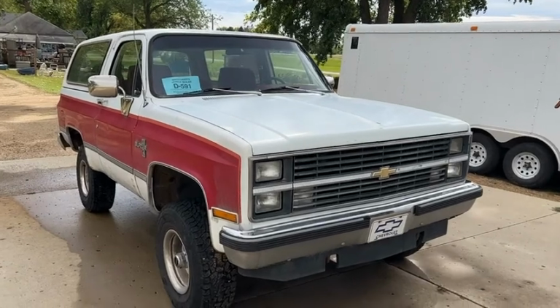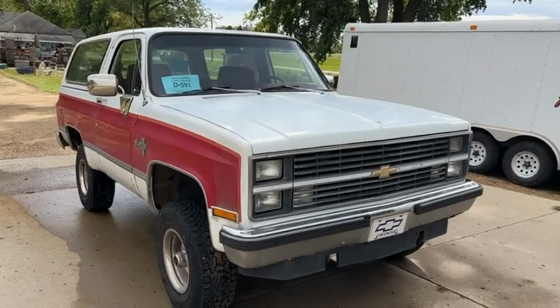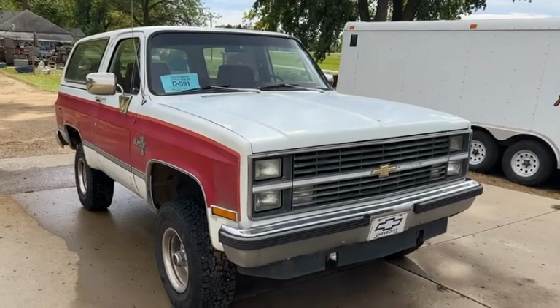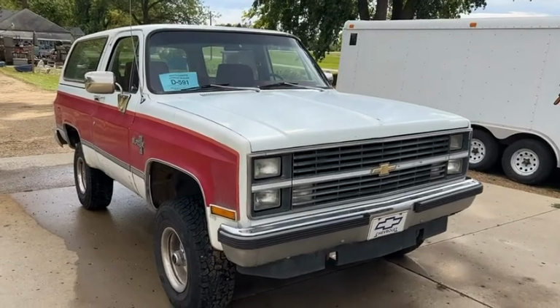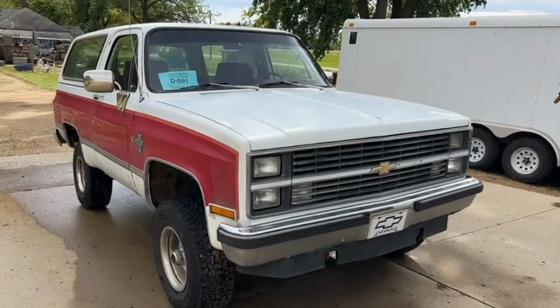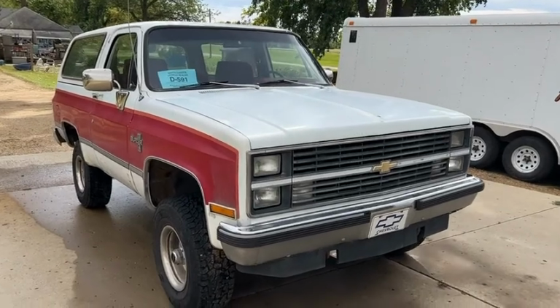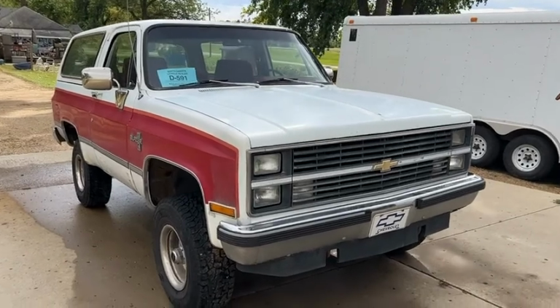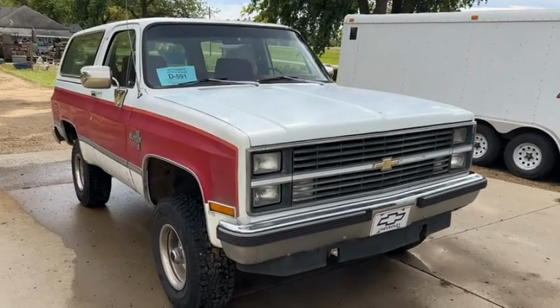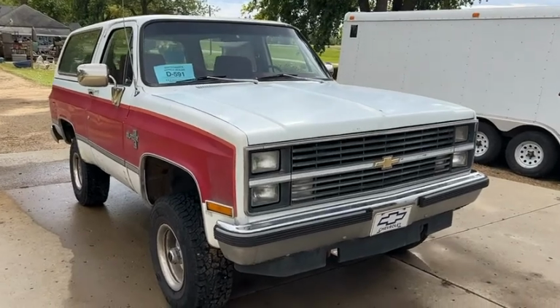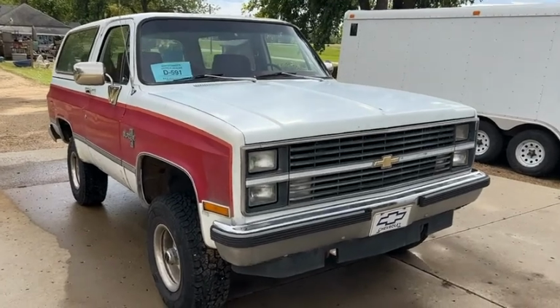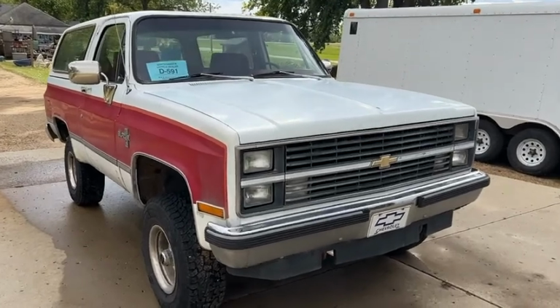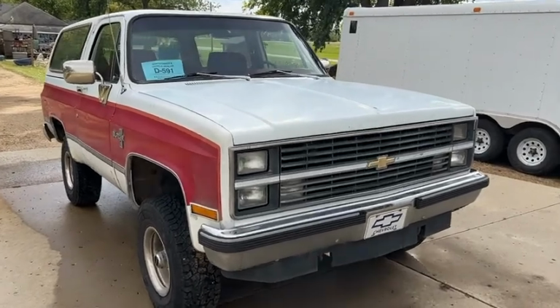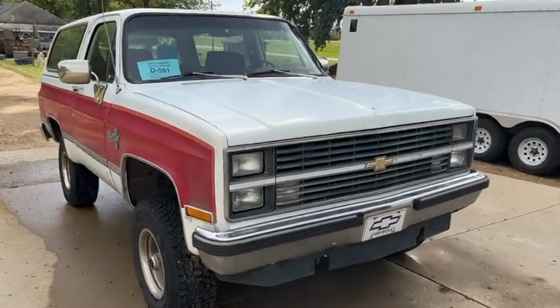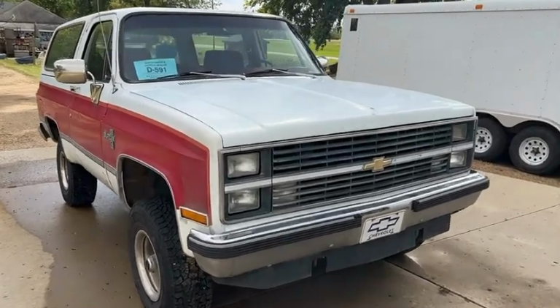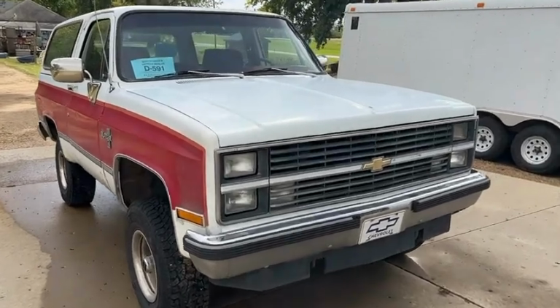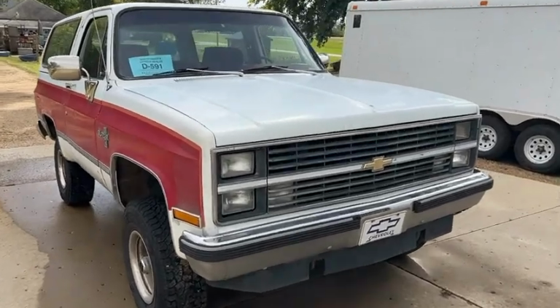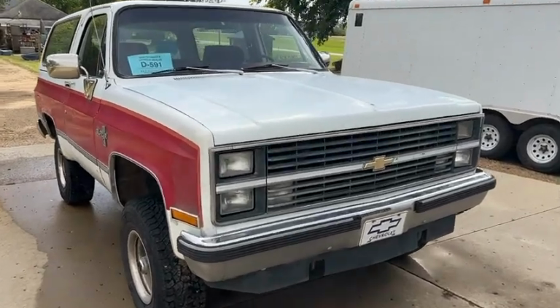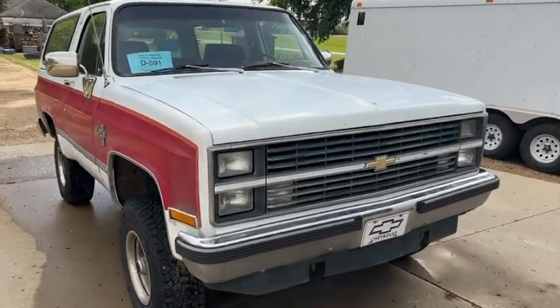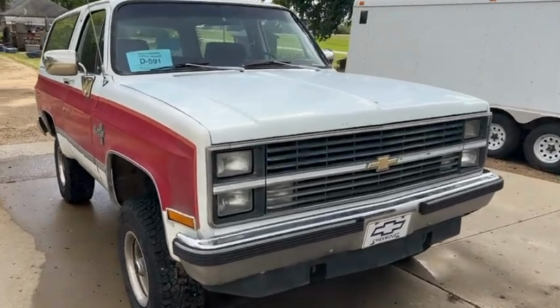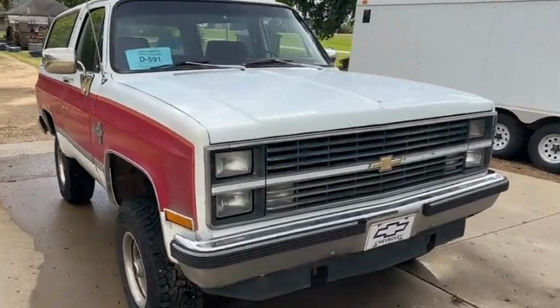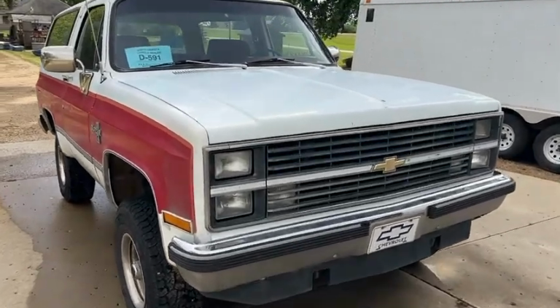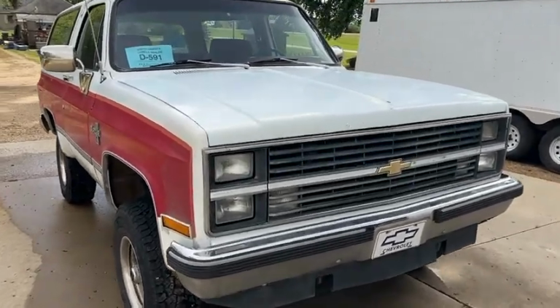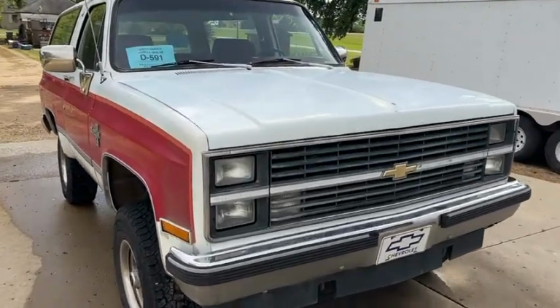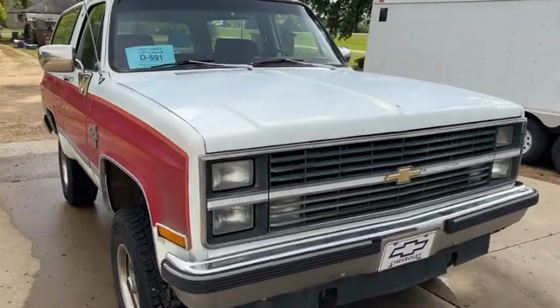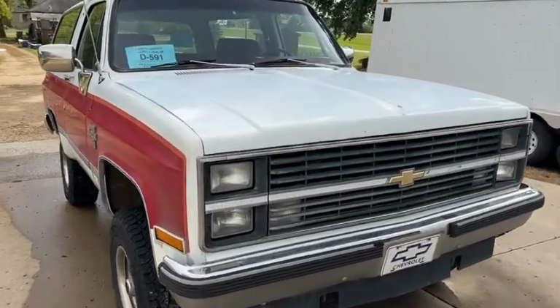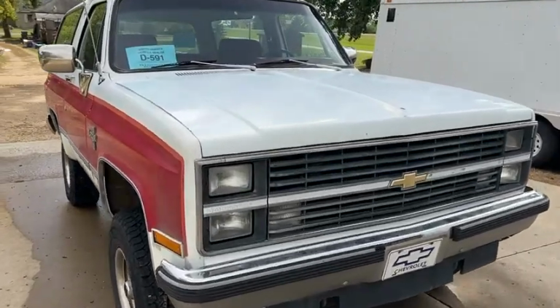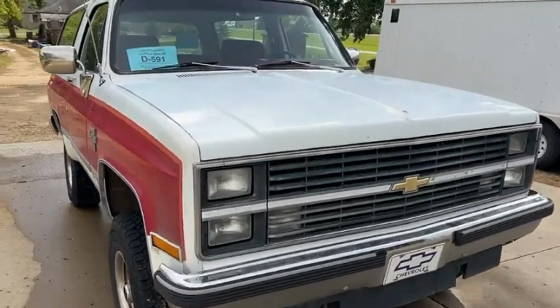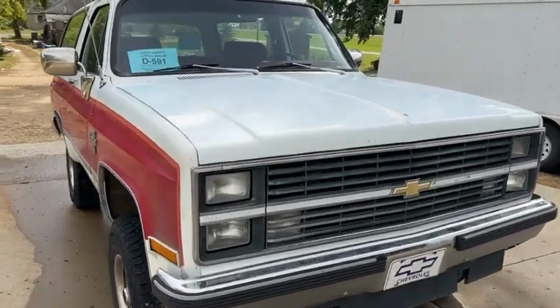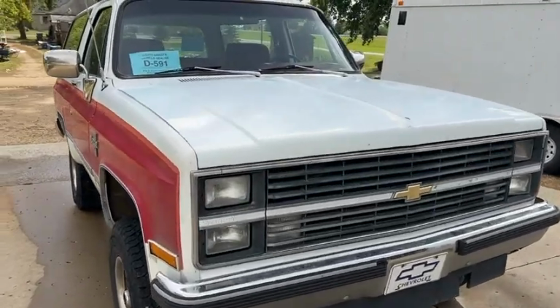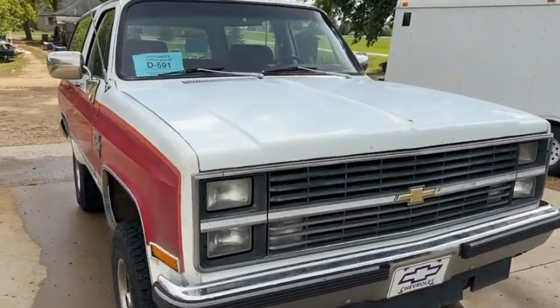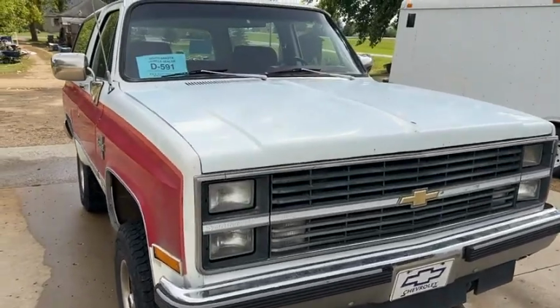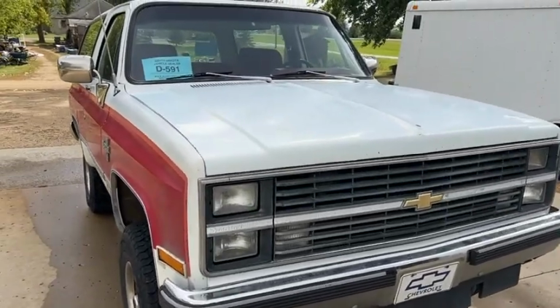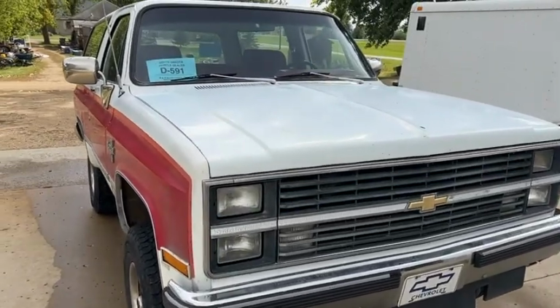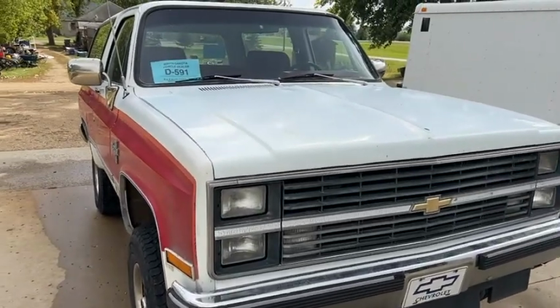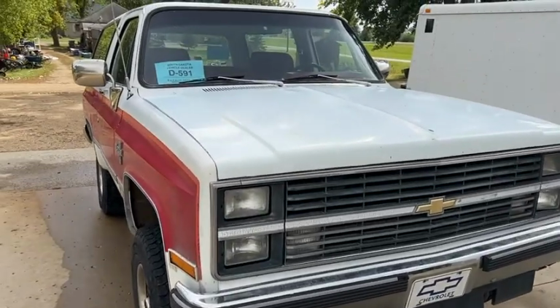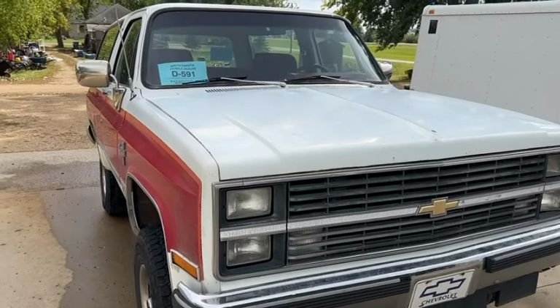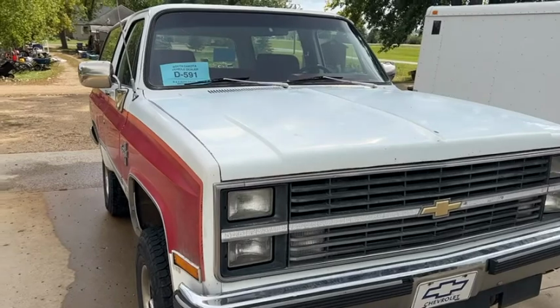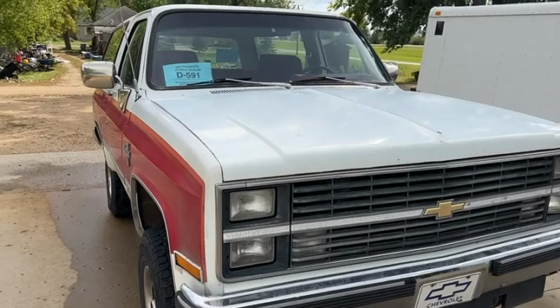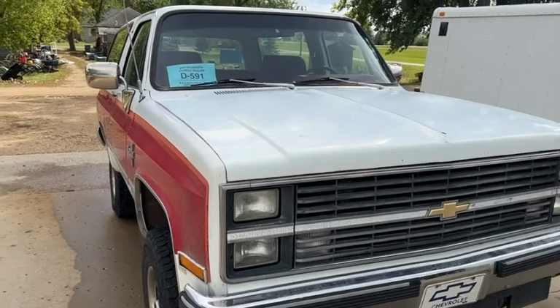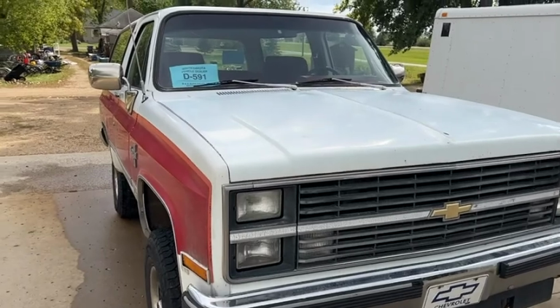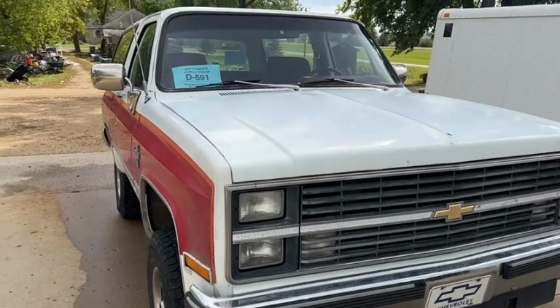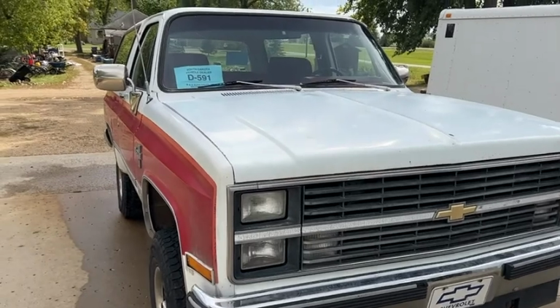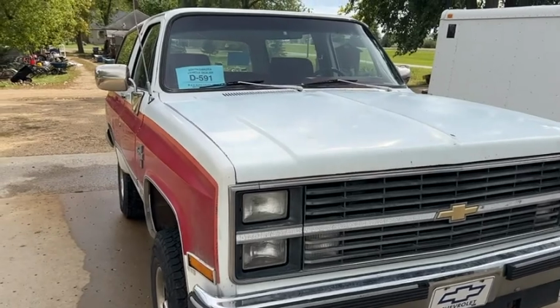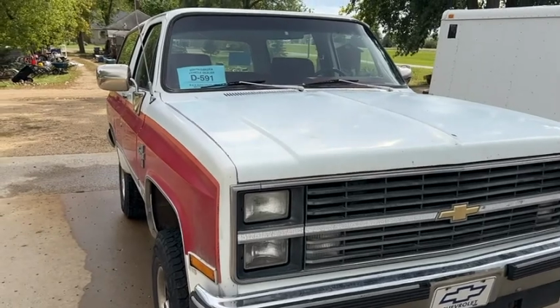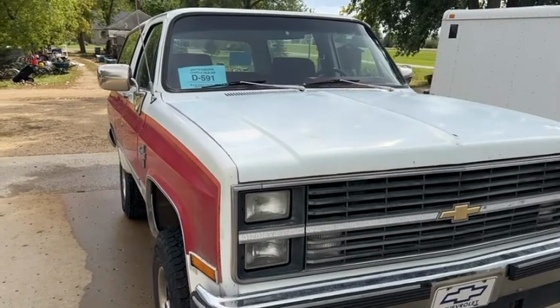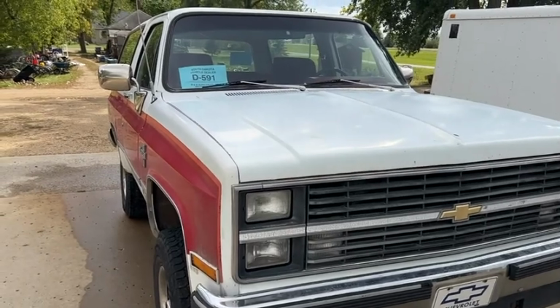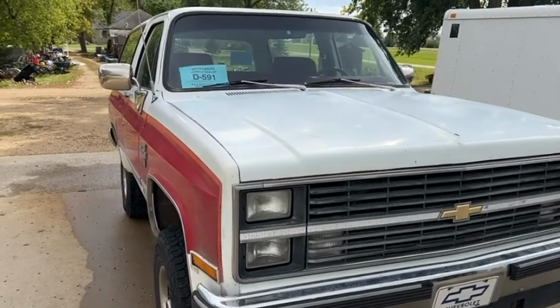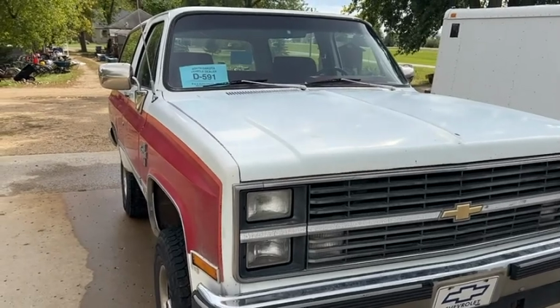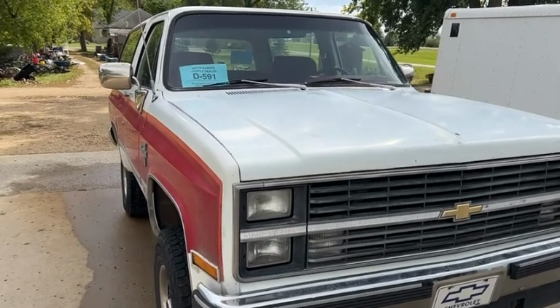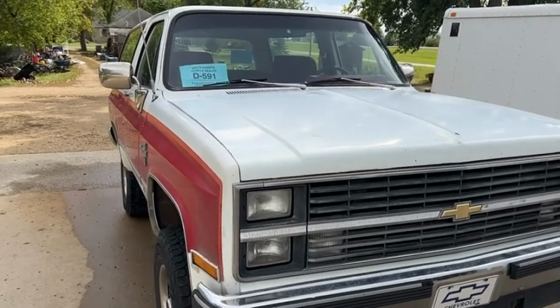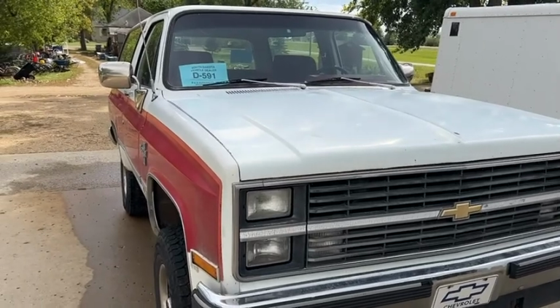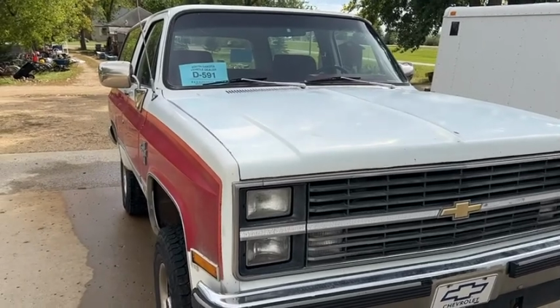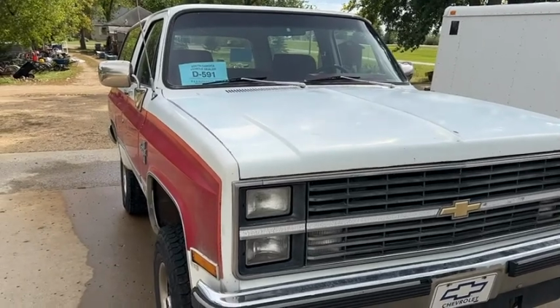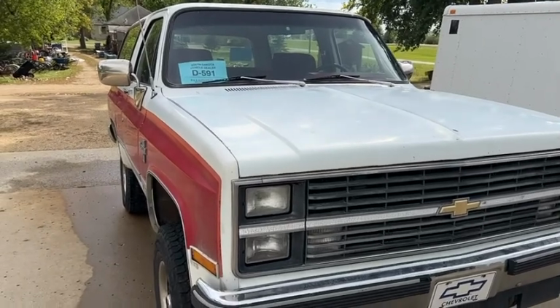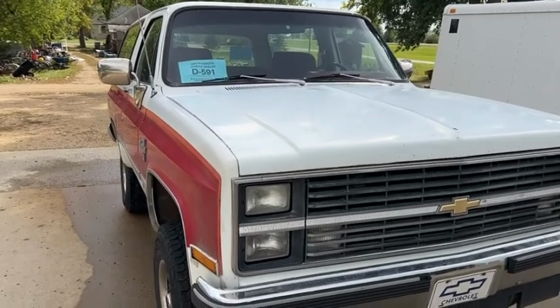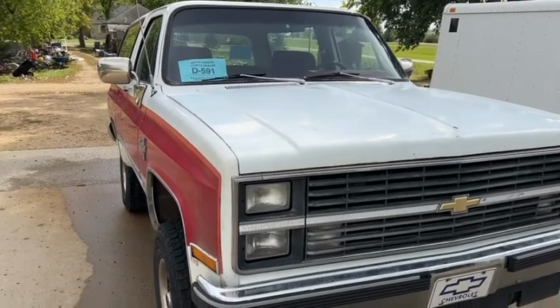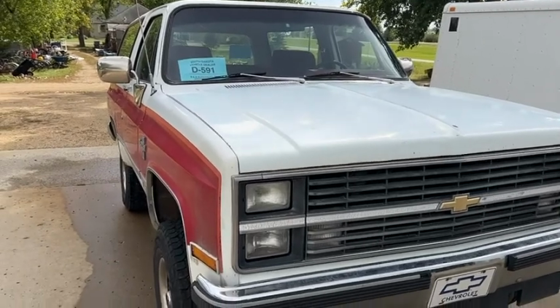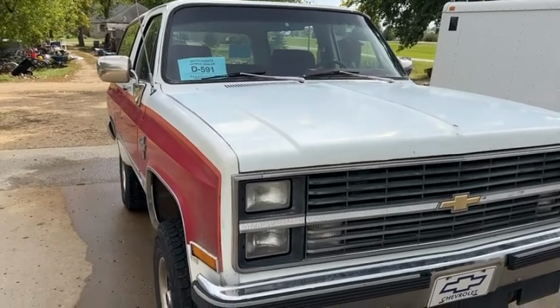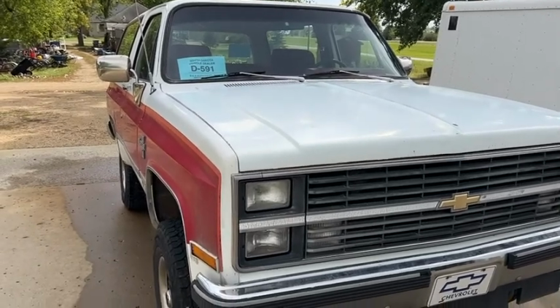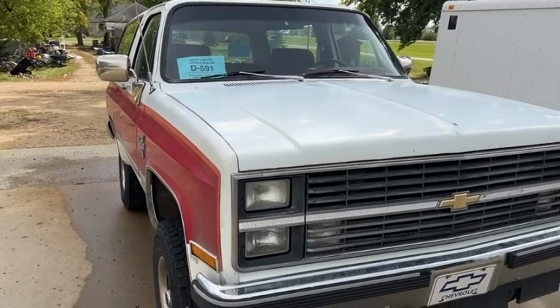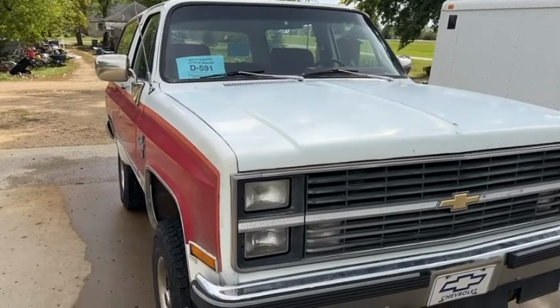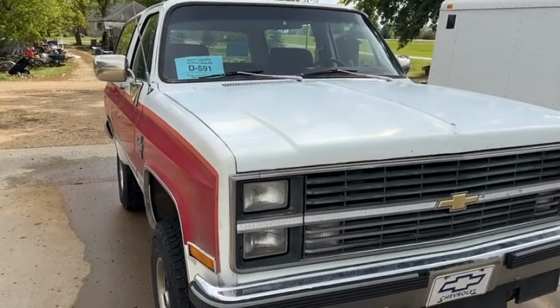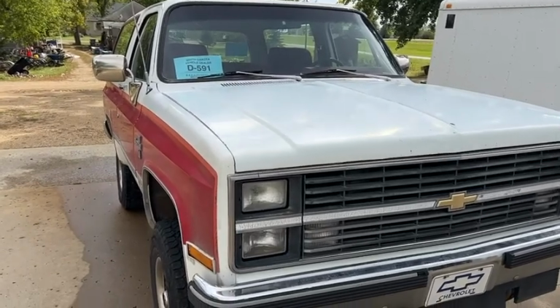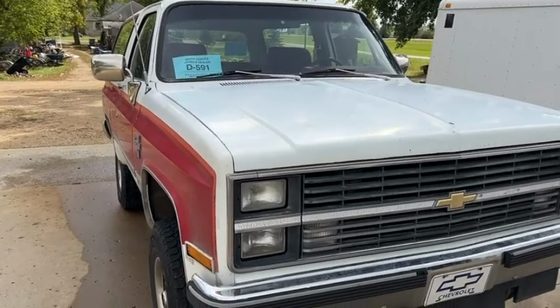Hi, this is Dirk from B&B Auto Sales and today we're going to show you our '84 K5 Blazer — came out of Arizona.